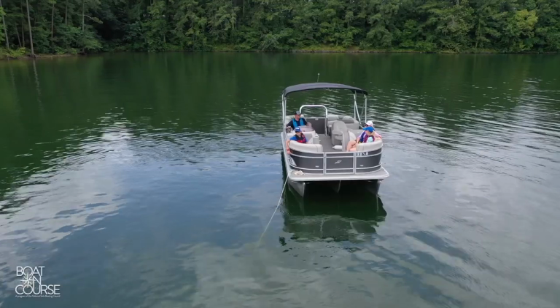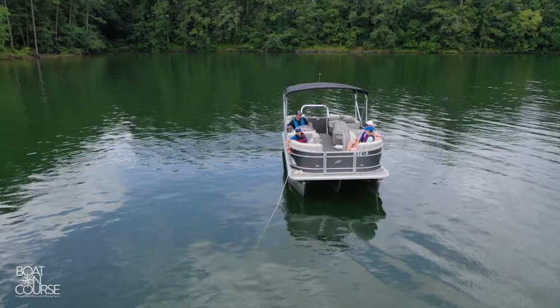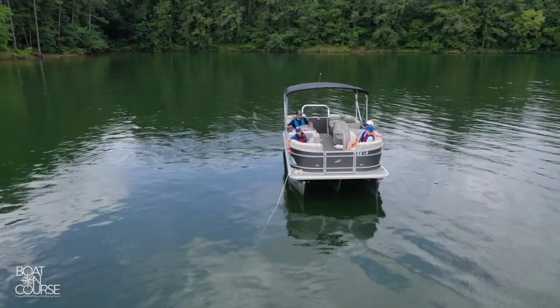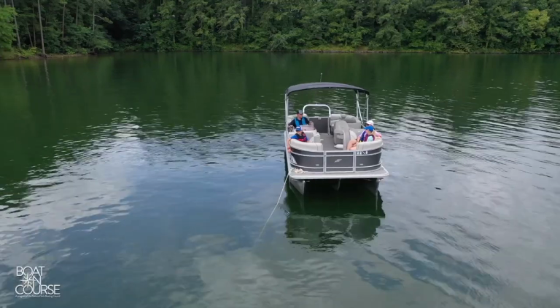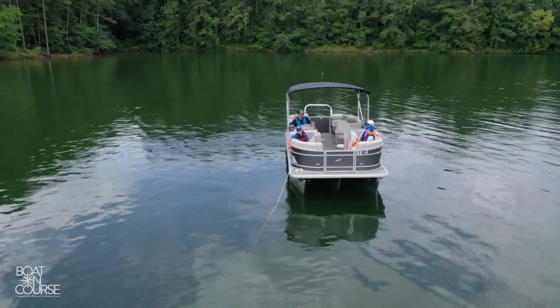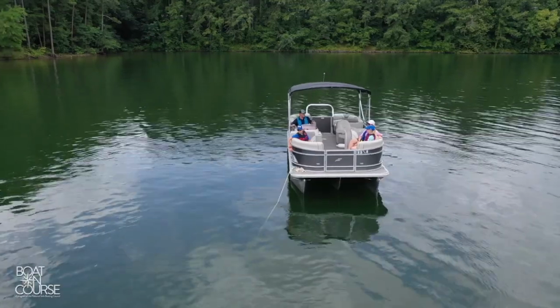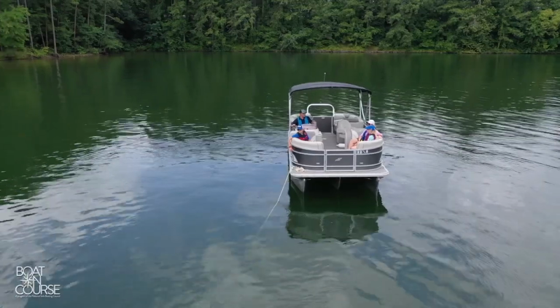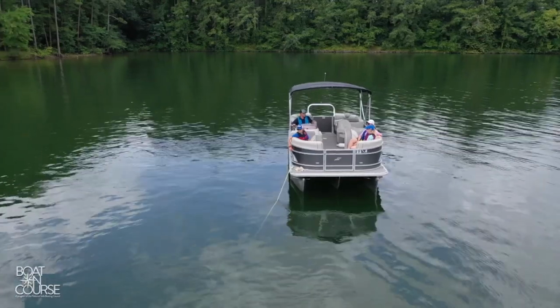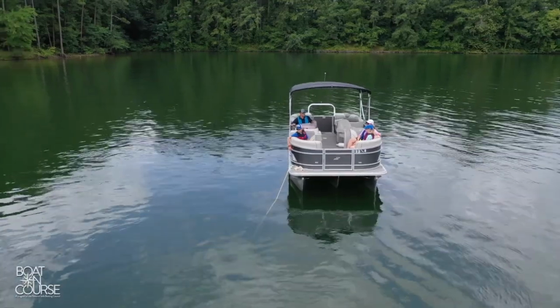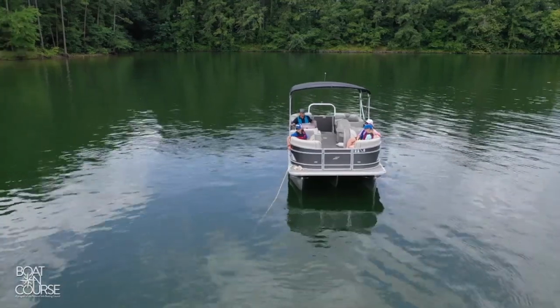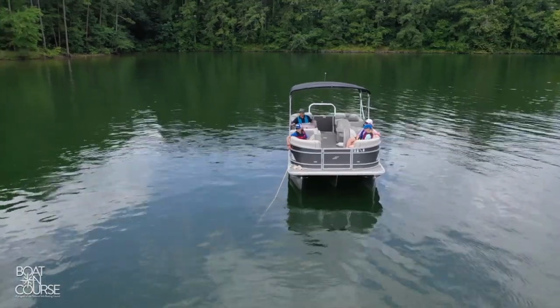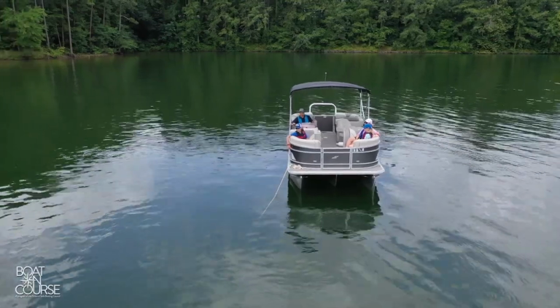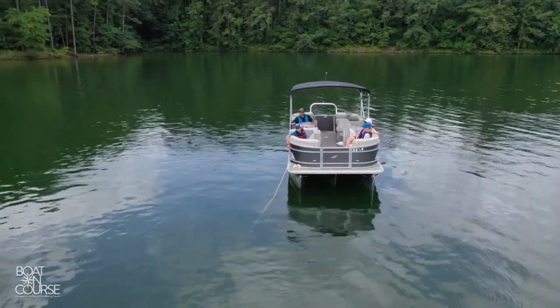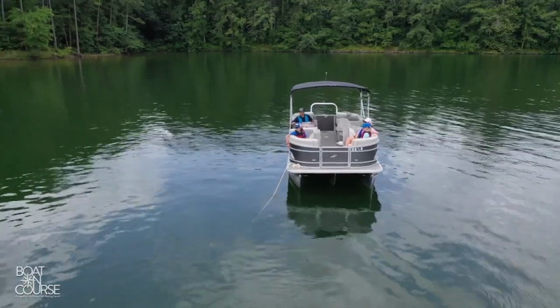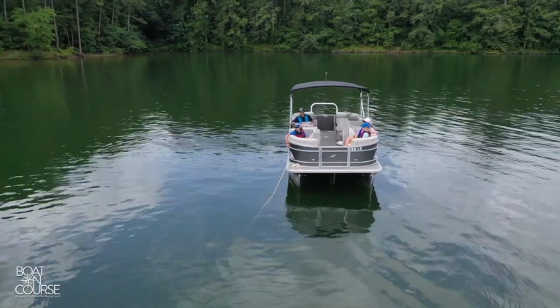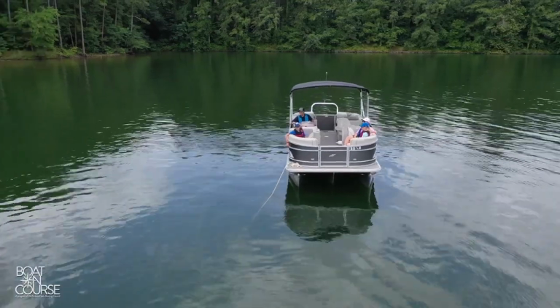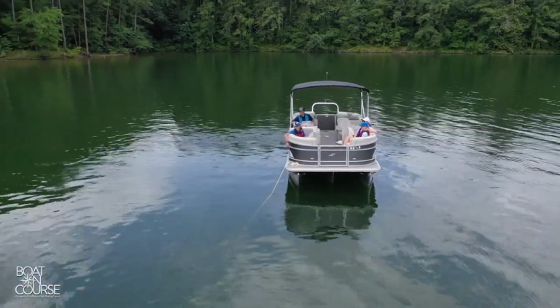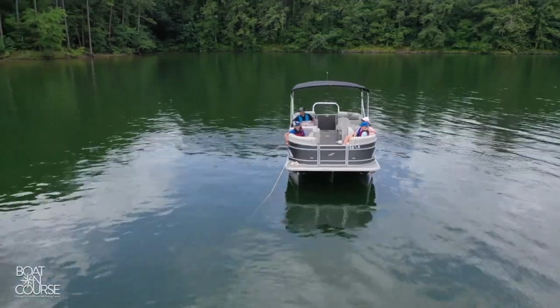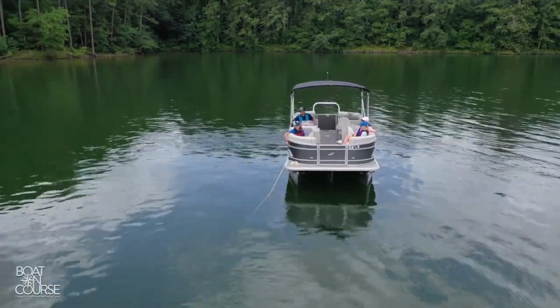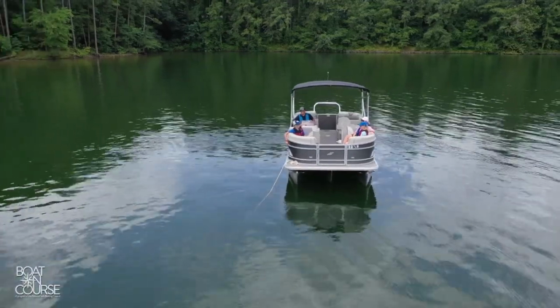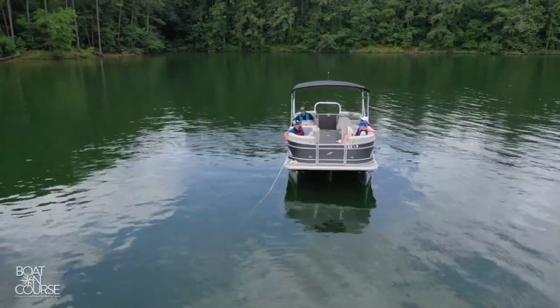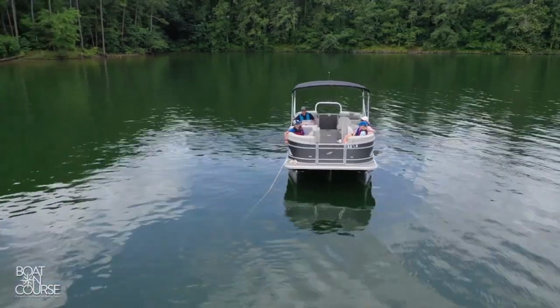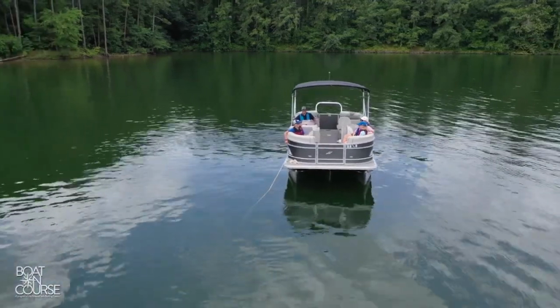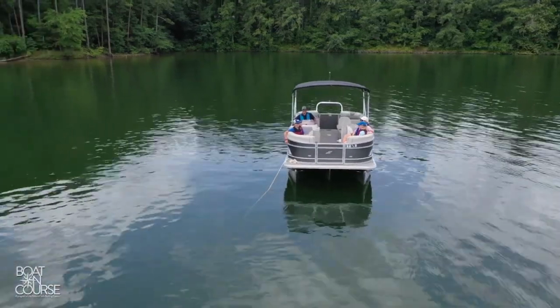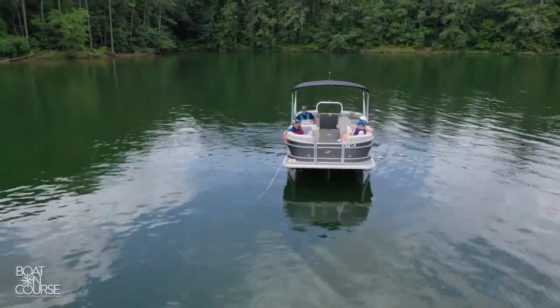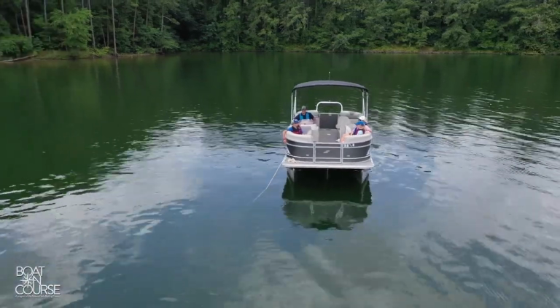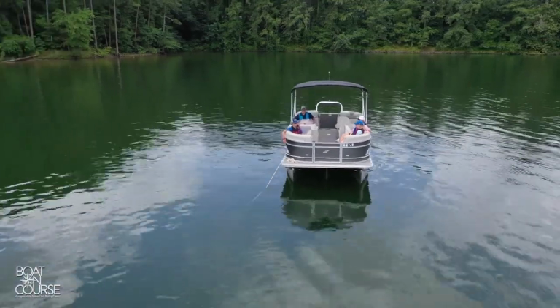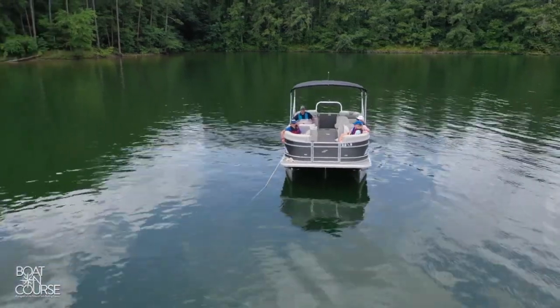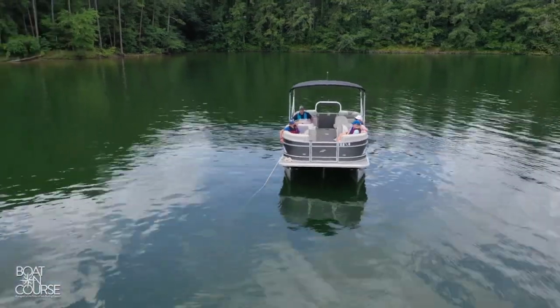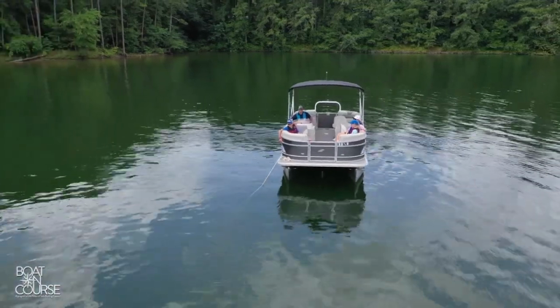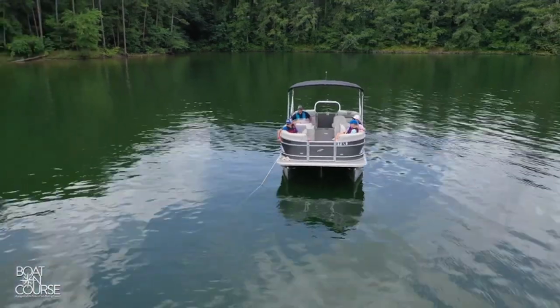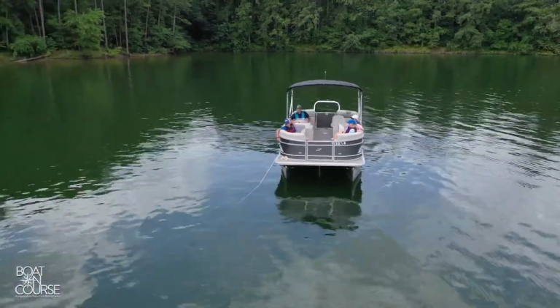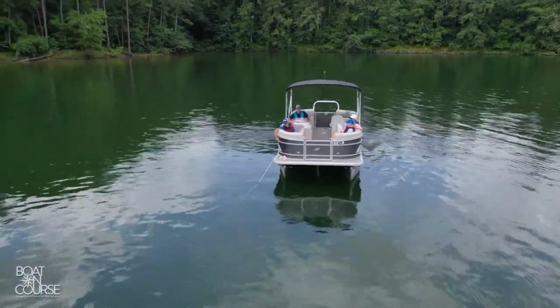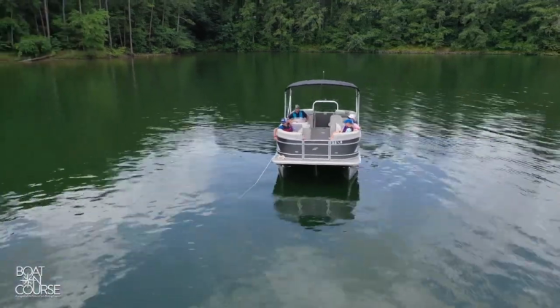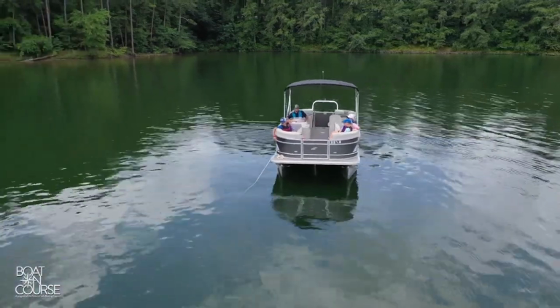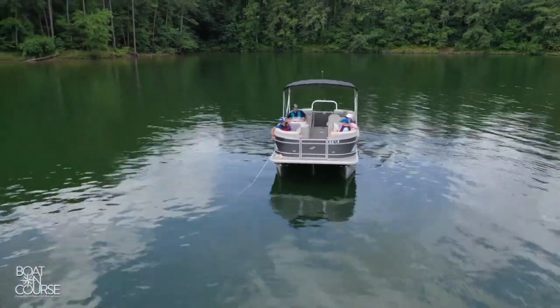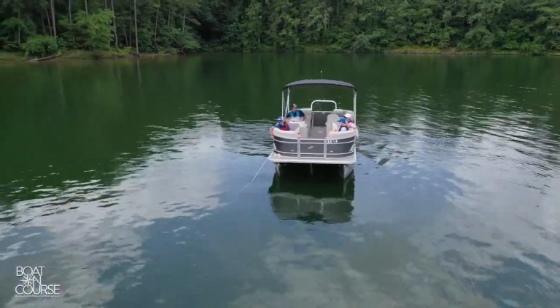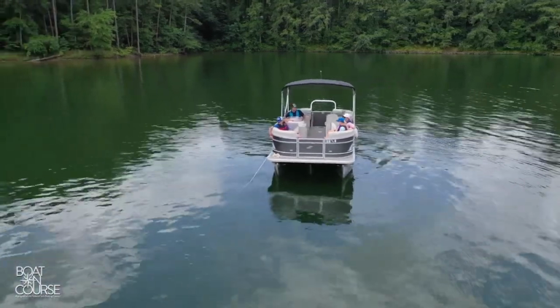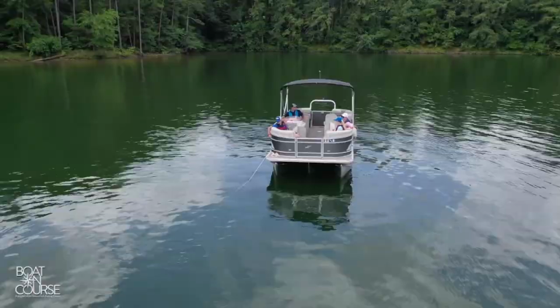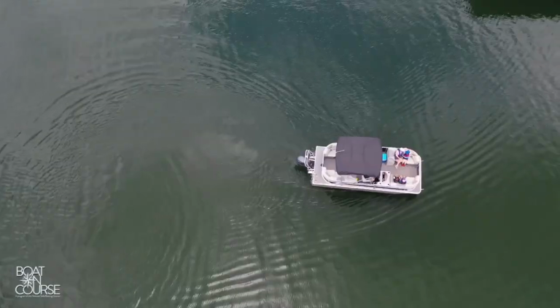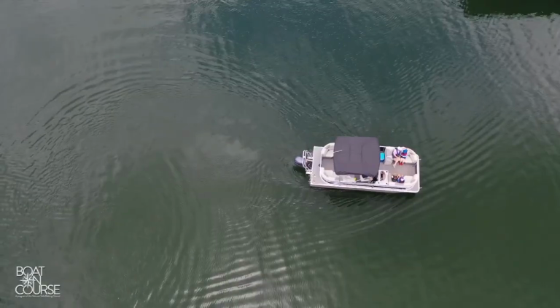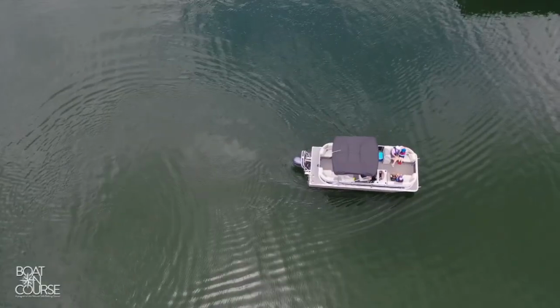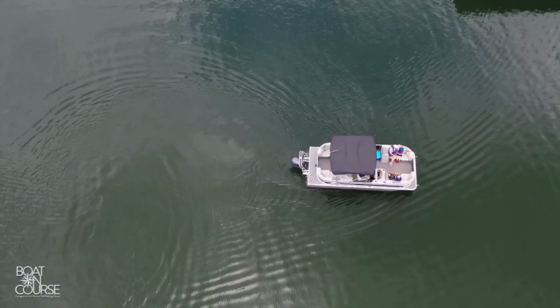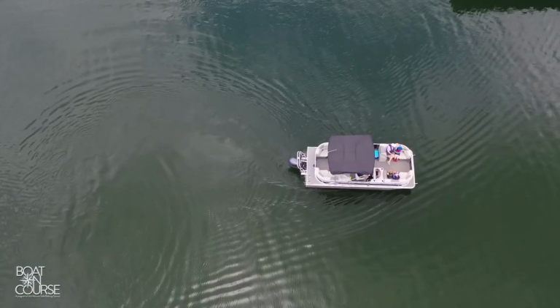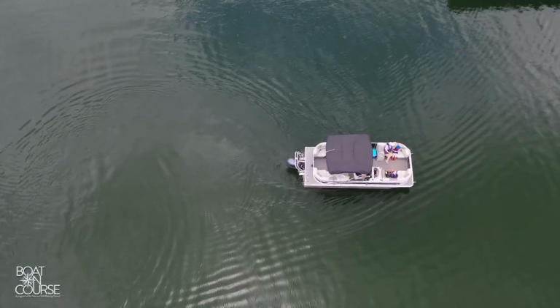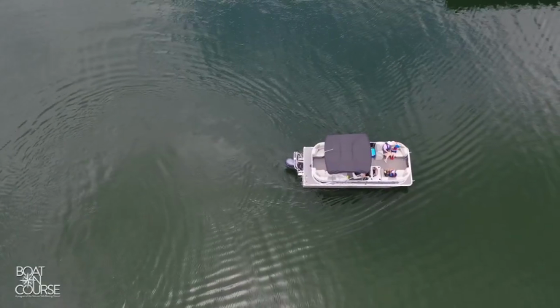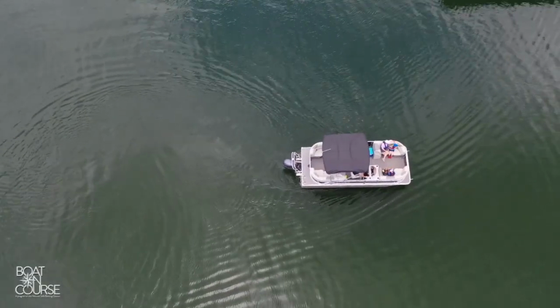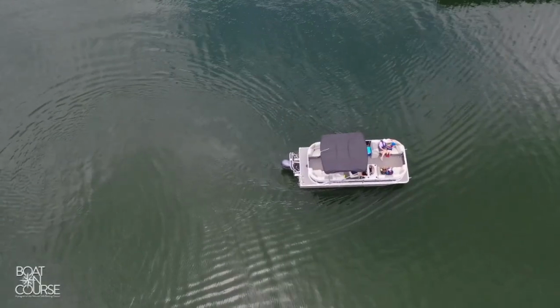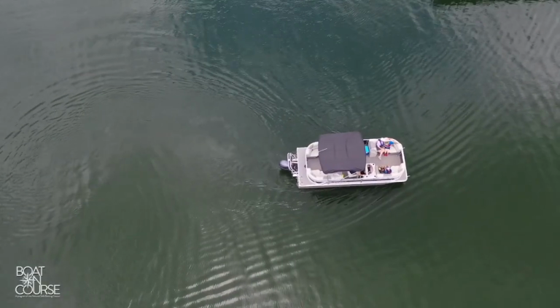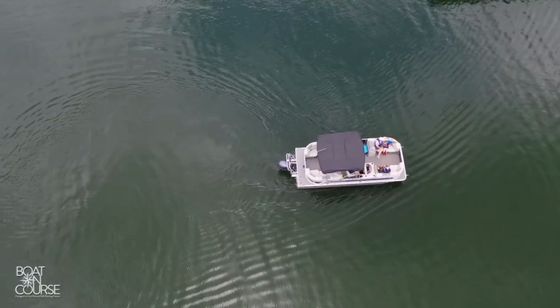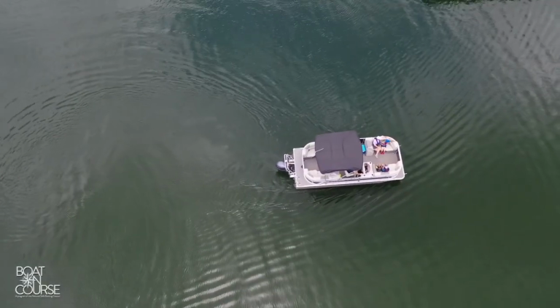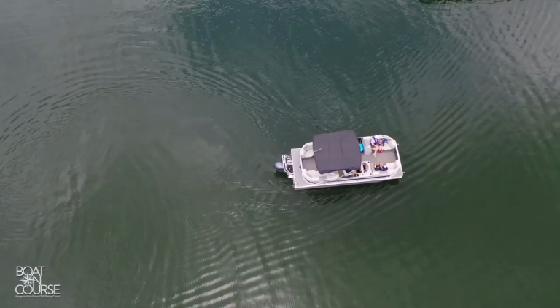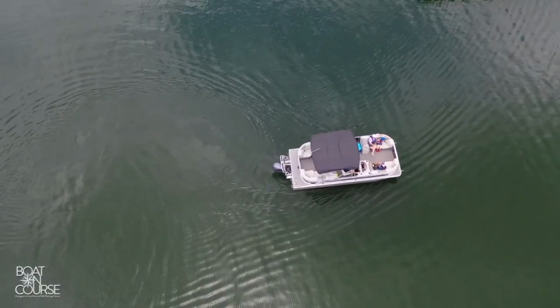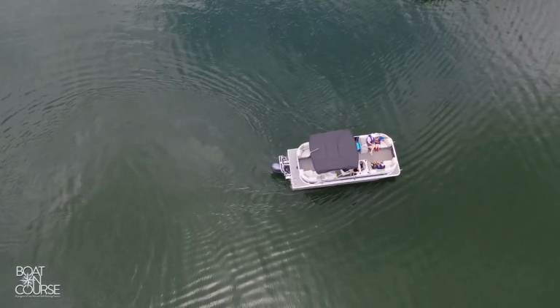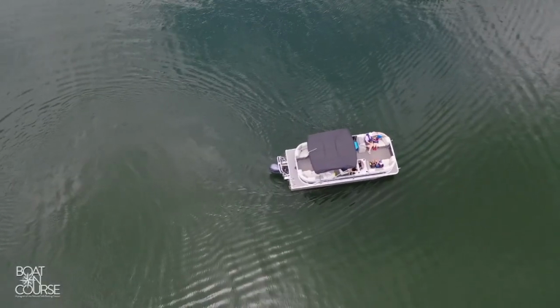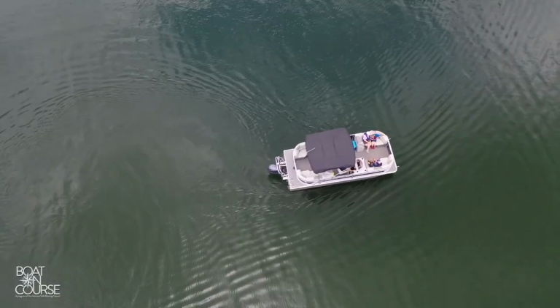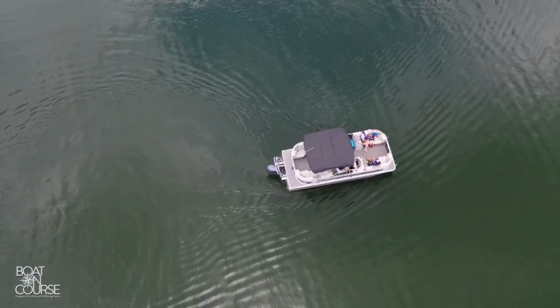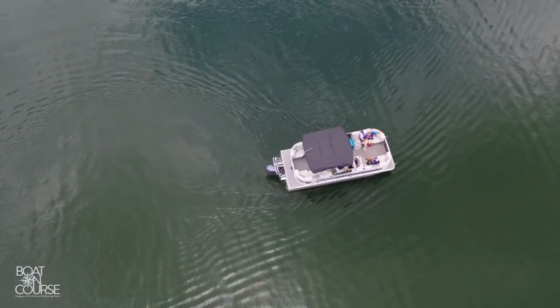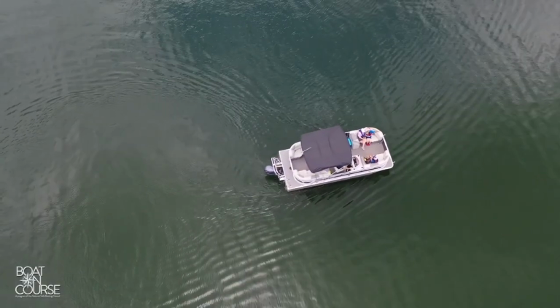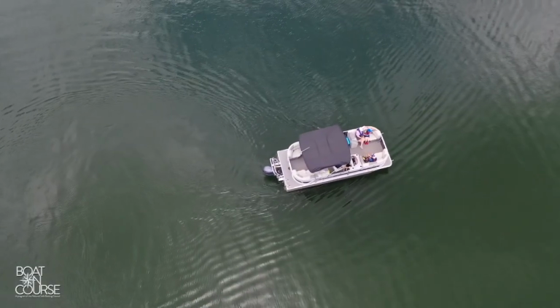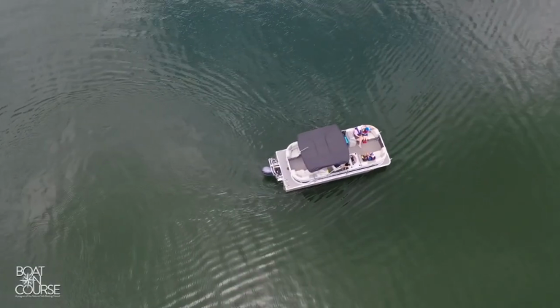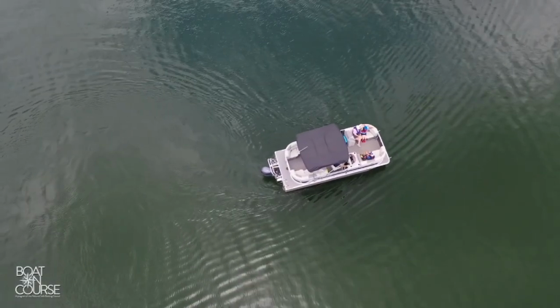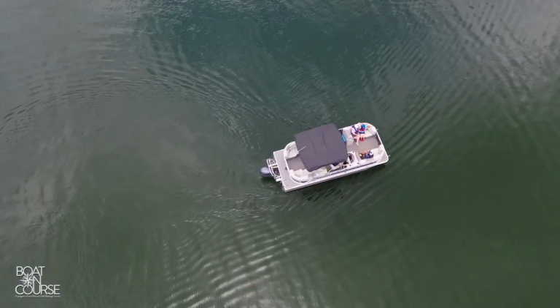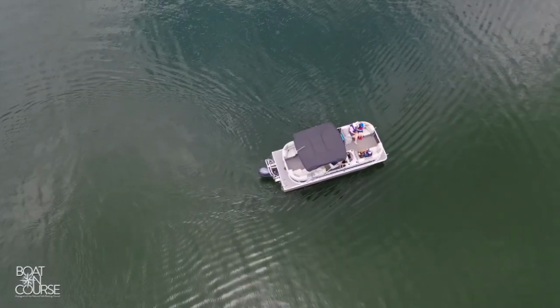Remember that the wind and current will move your boat around the anchor. Be aware of your surroundings and allow for a 360-degree area for movement.